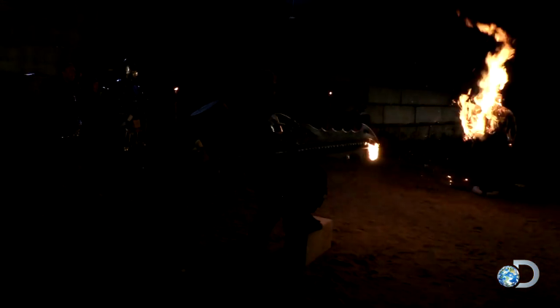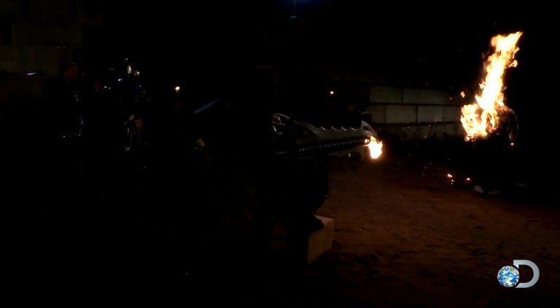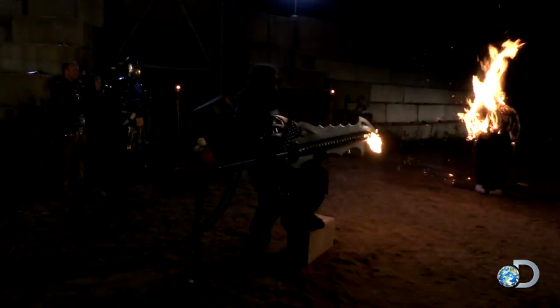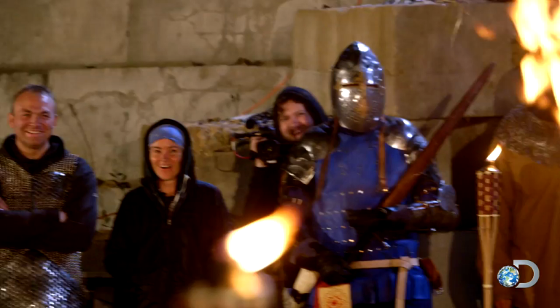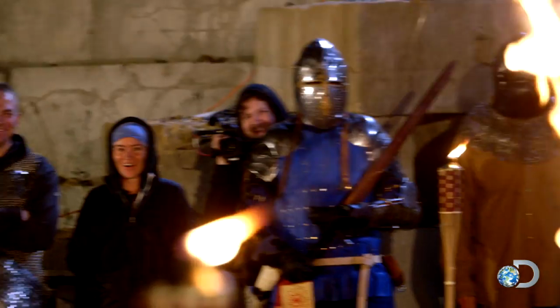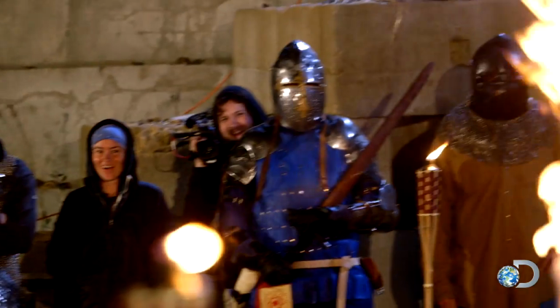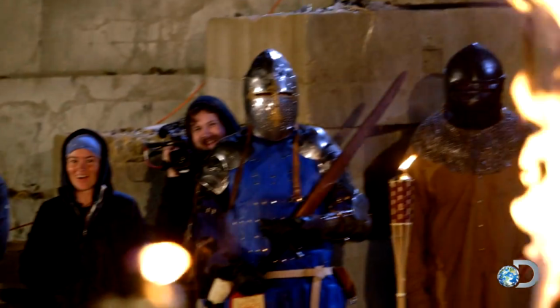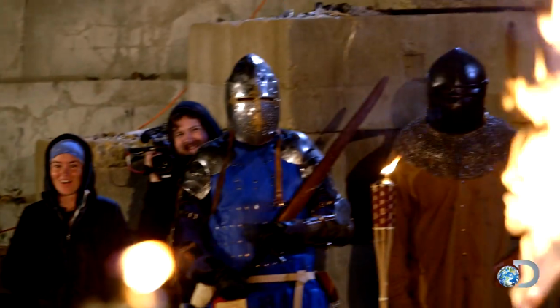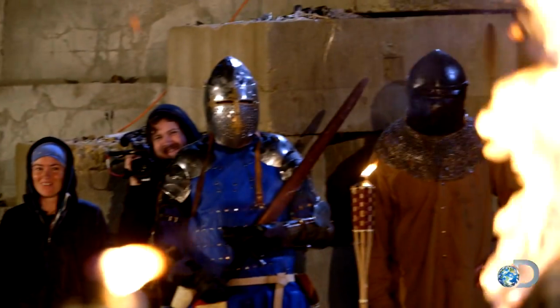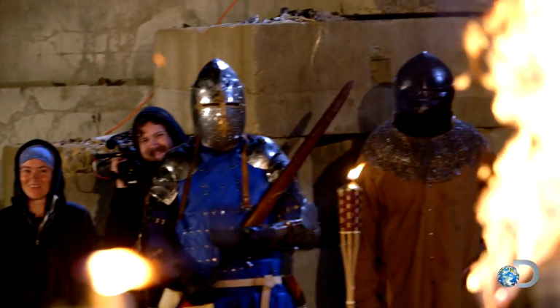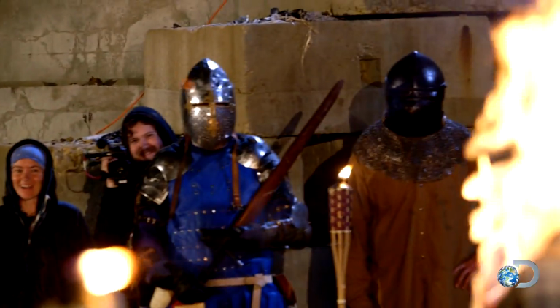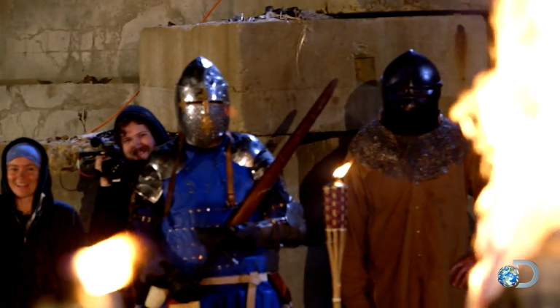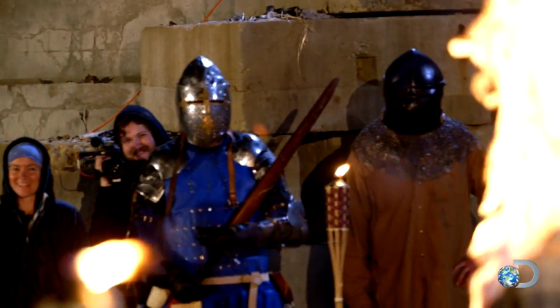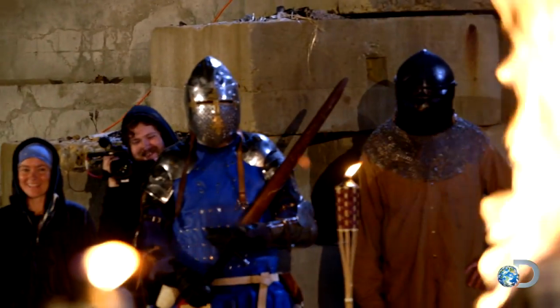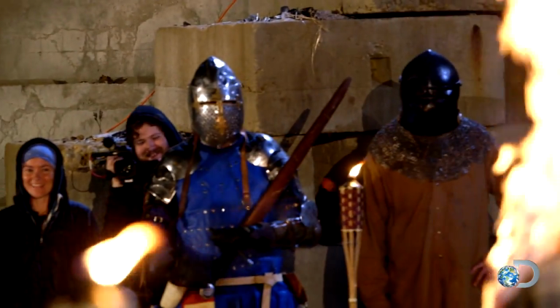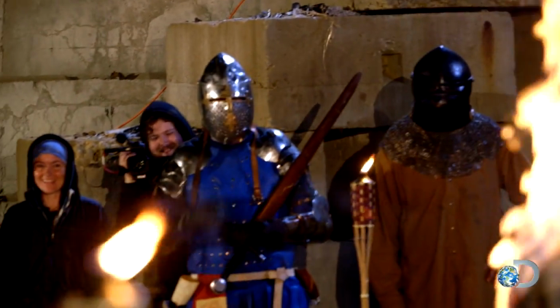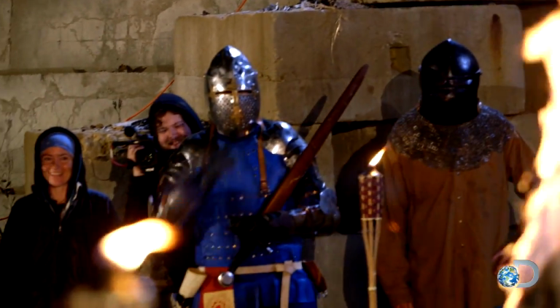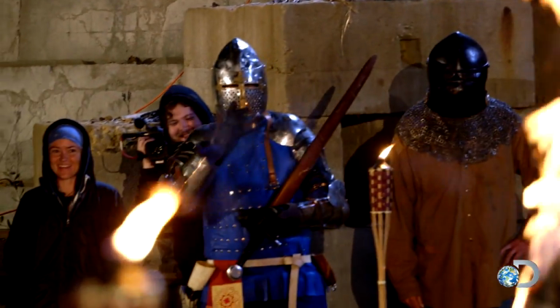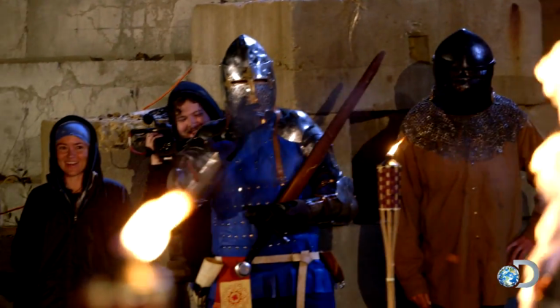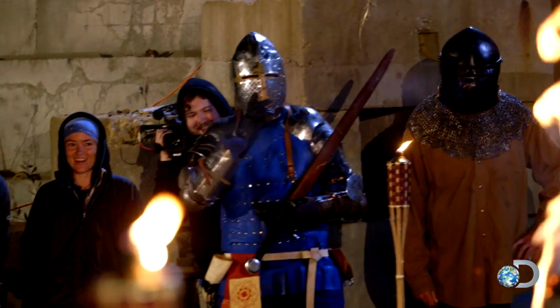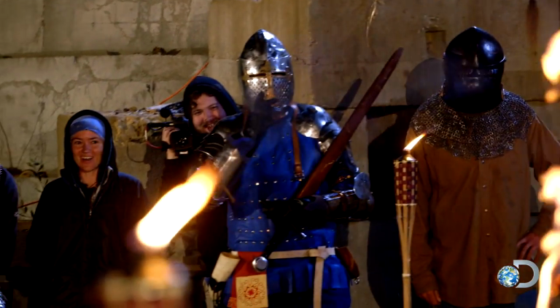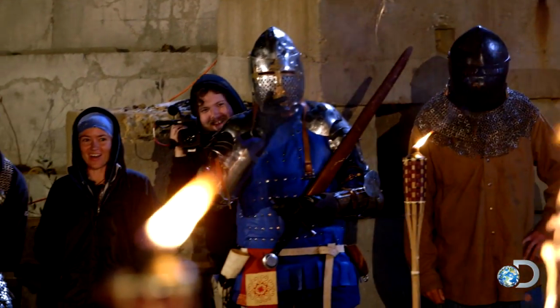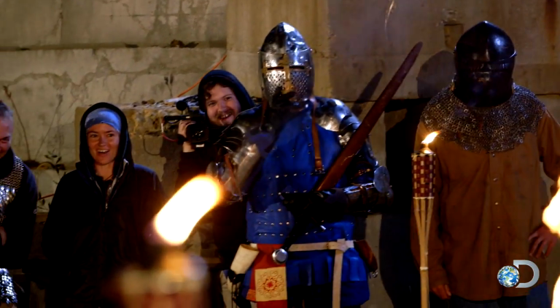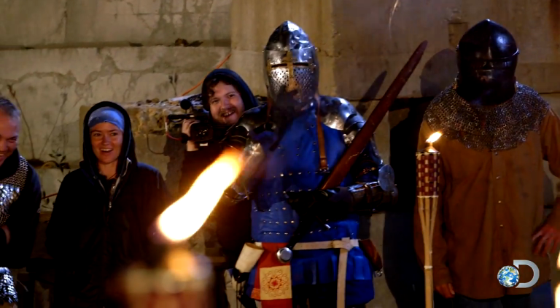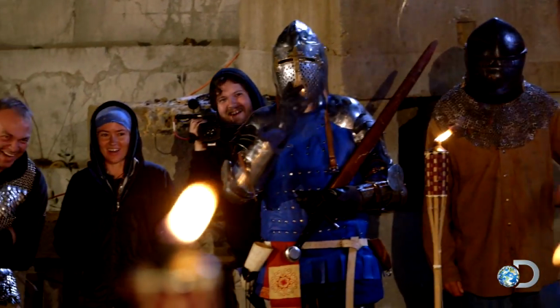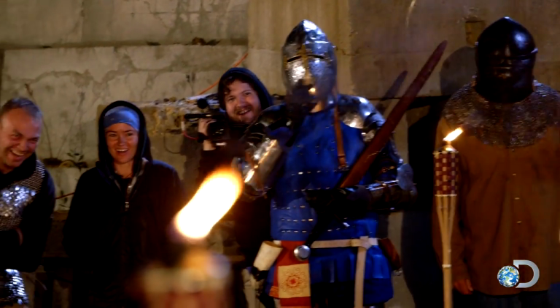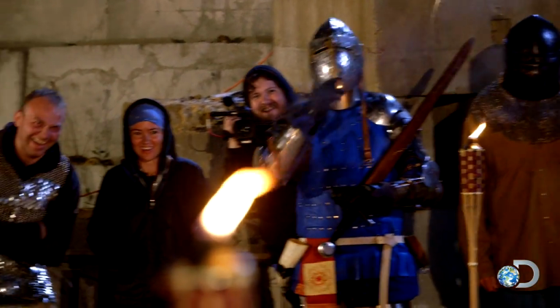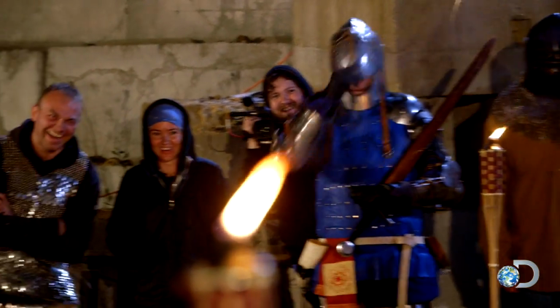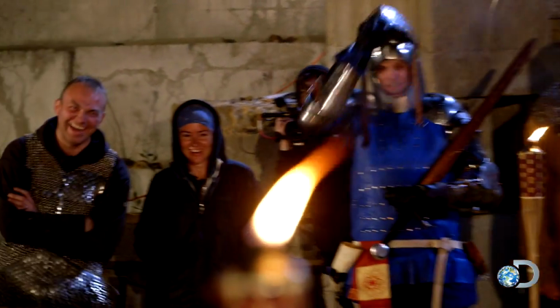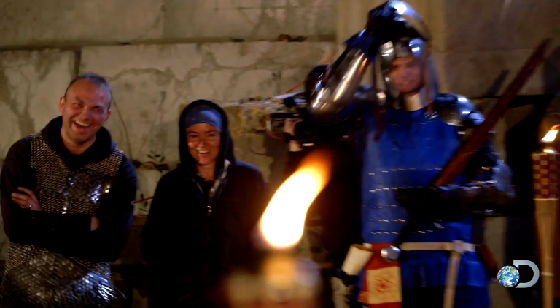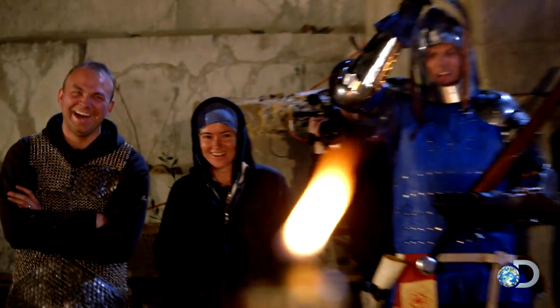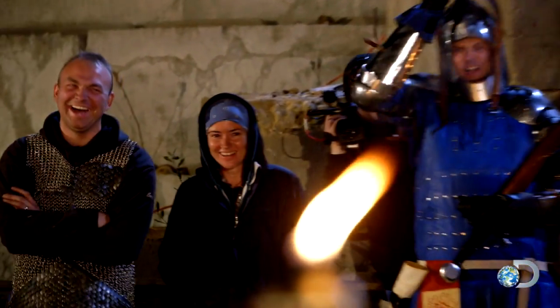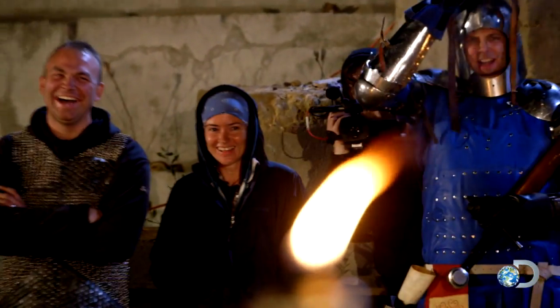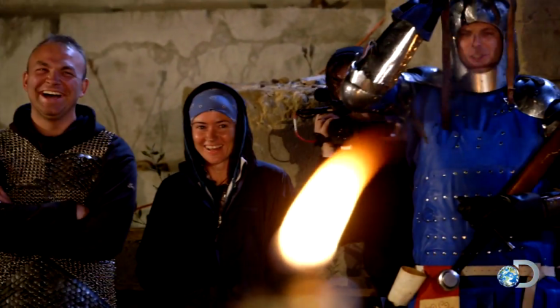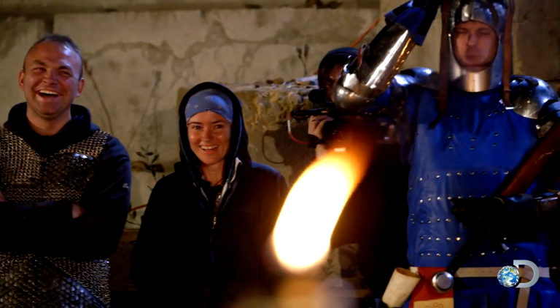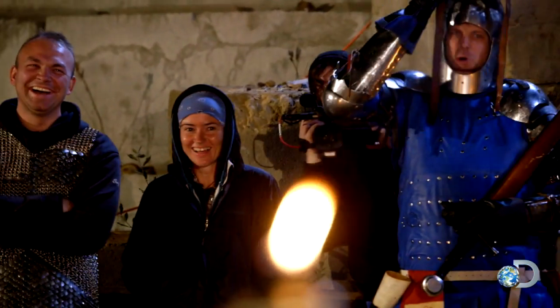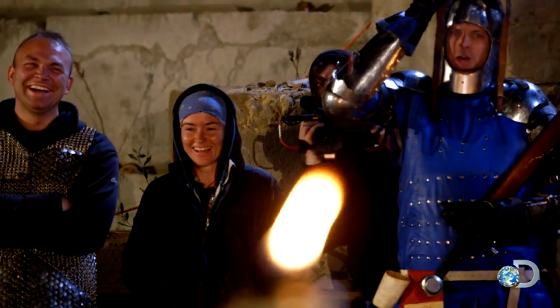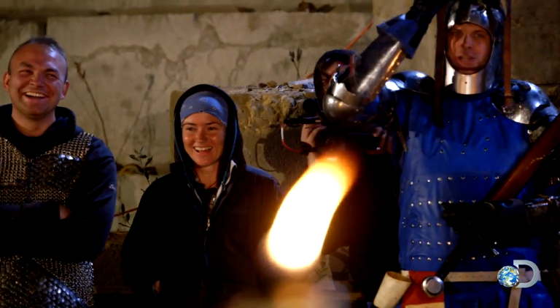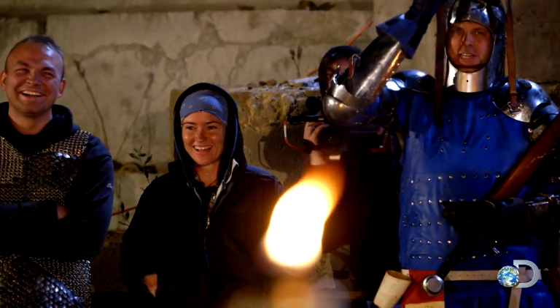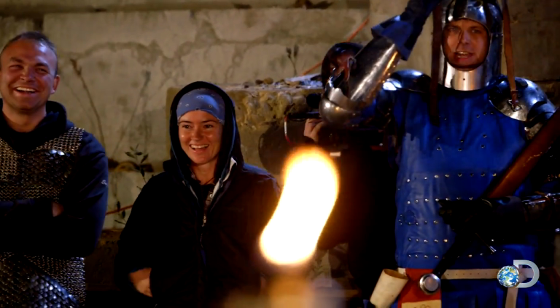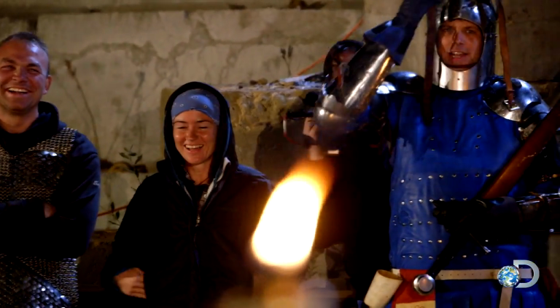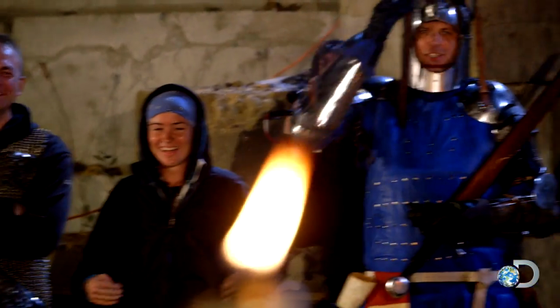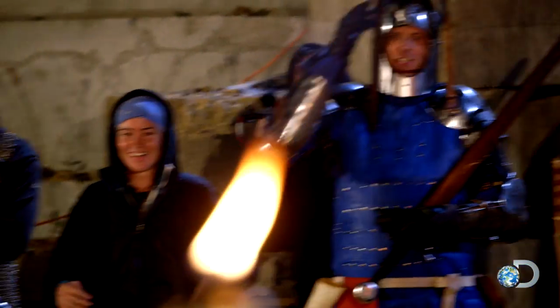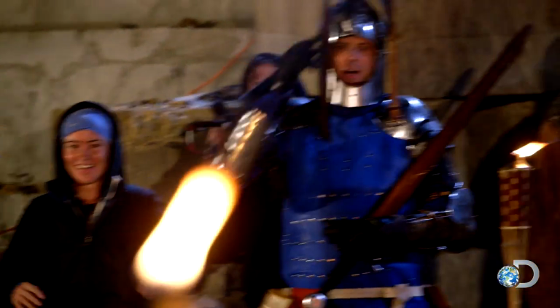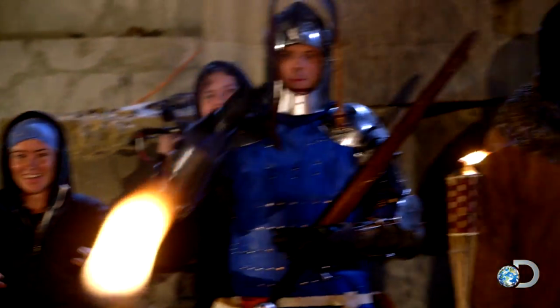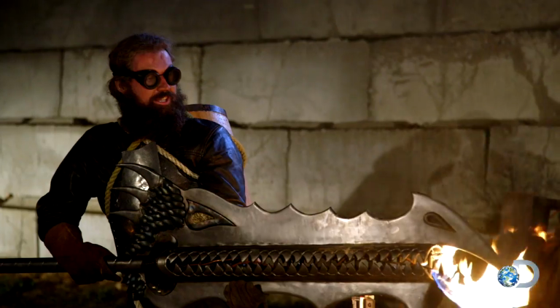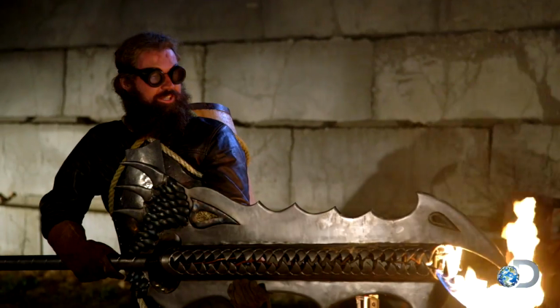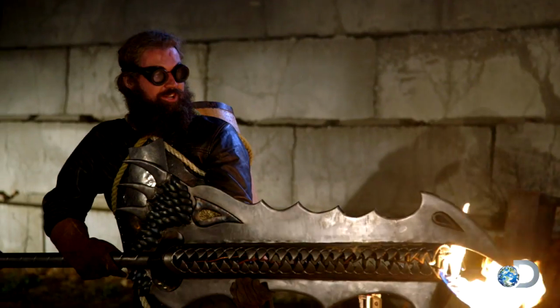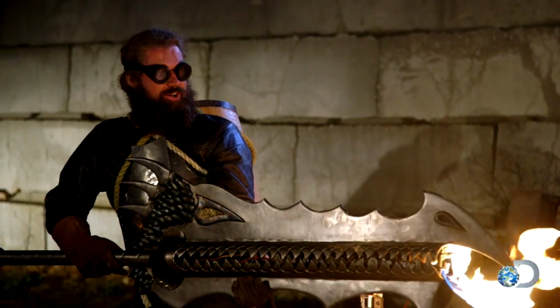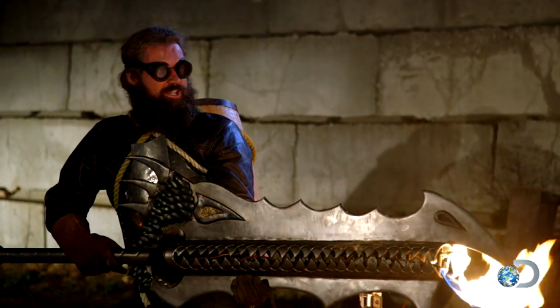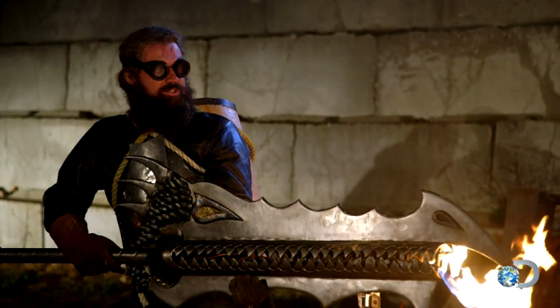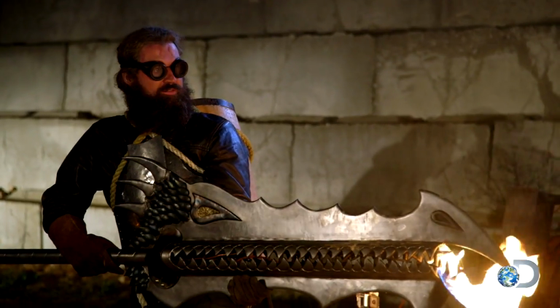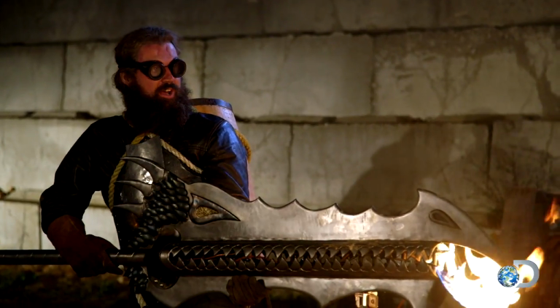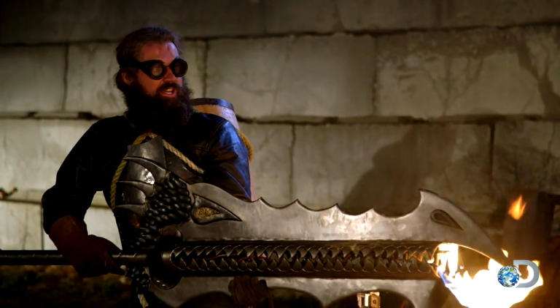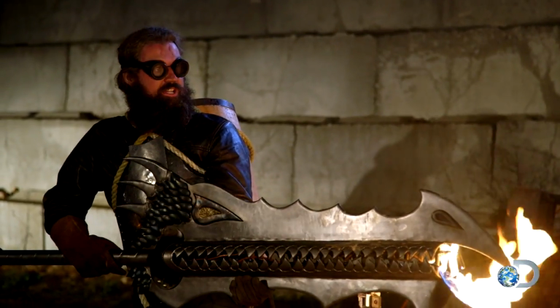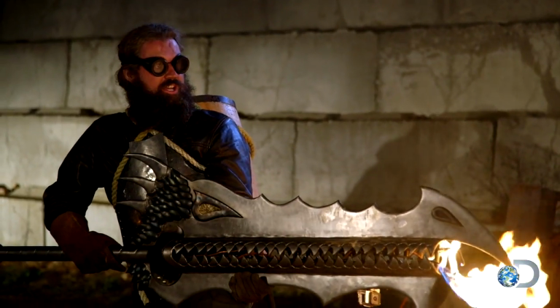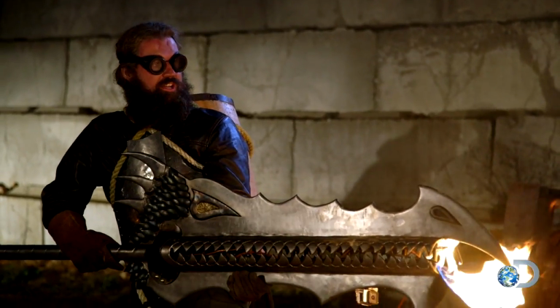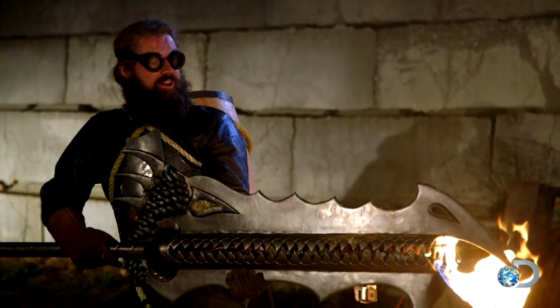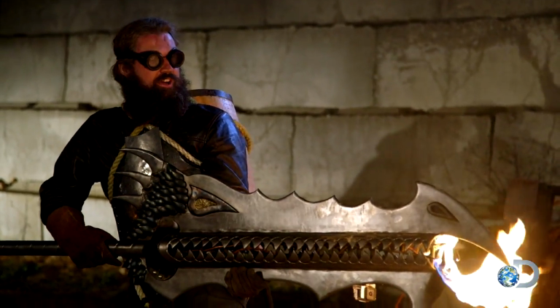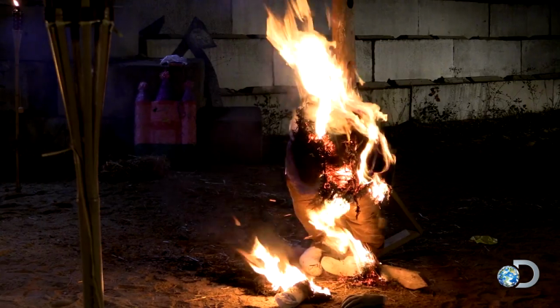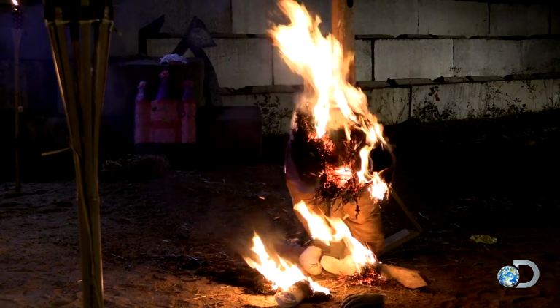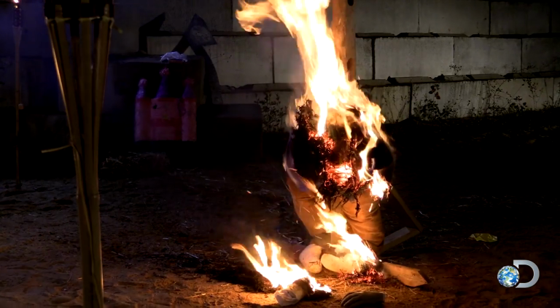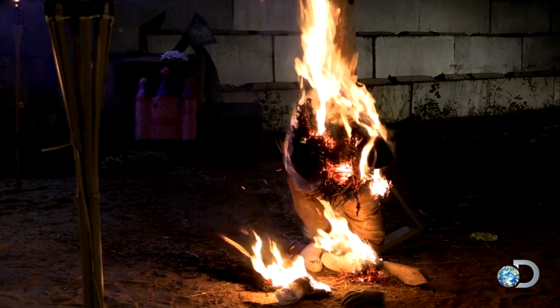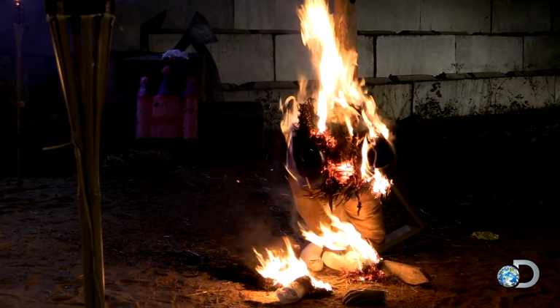I've never seen Mike so happy ever. He's holding this thing and the flames are just like crazy. Oh my God! That's one dead zombie. No, he's fine — he had a hard hat on.